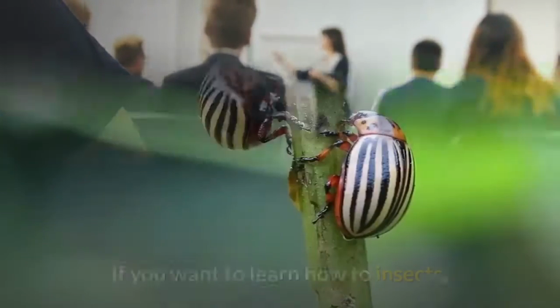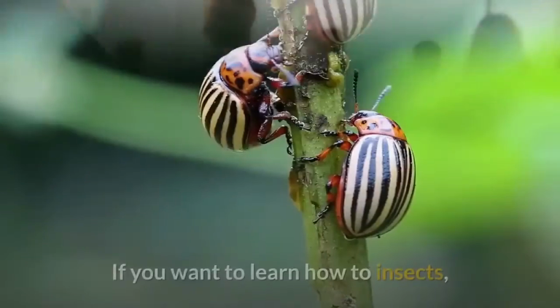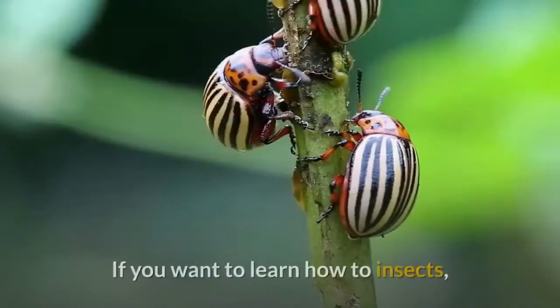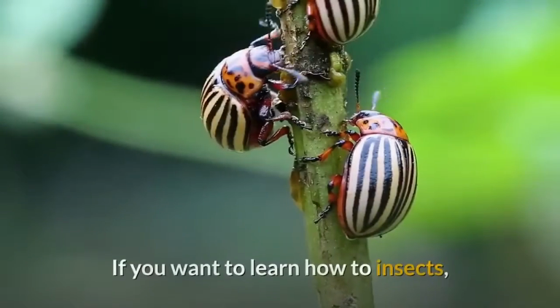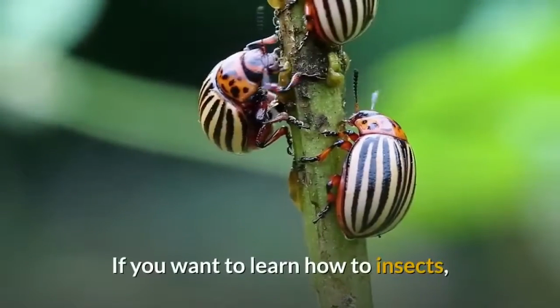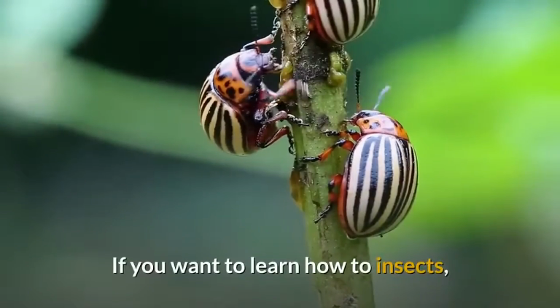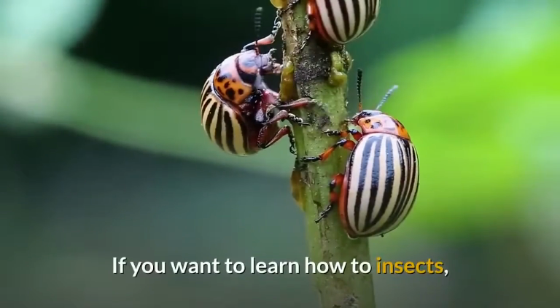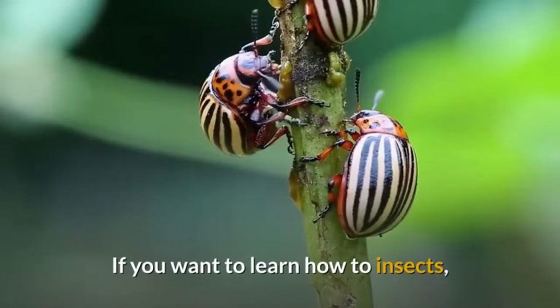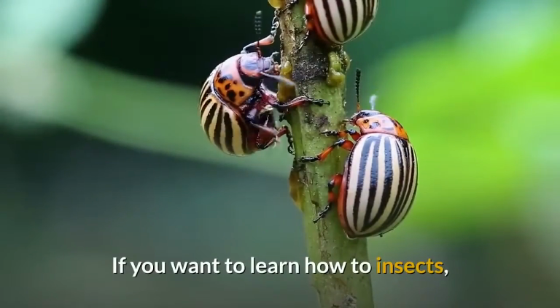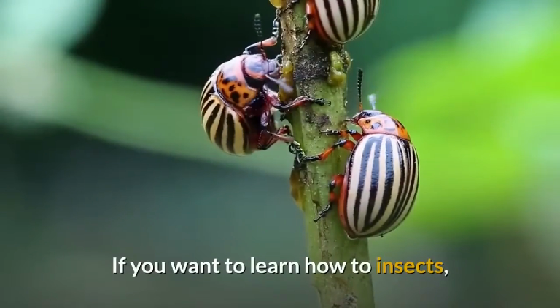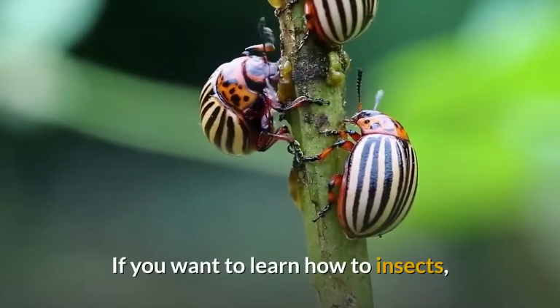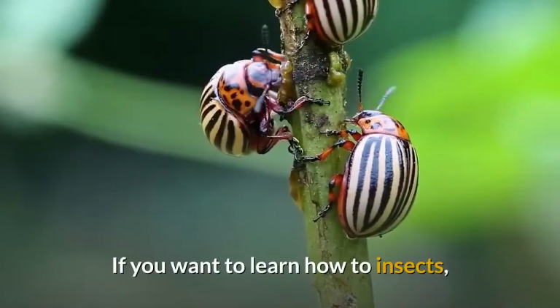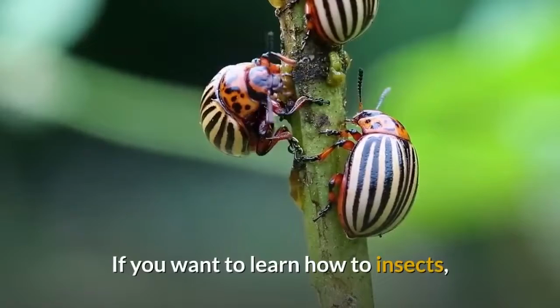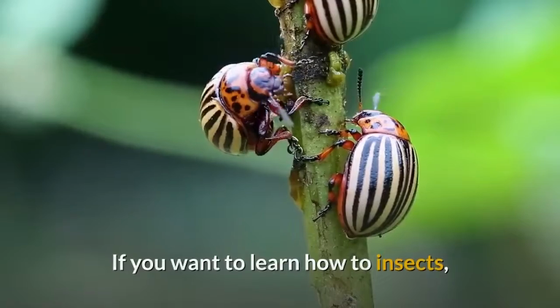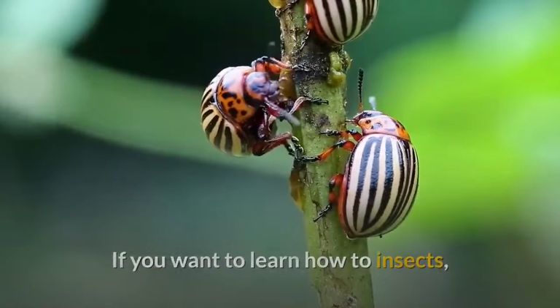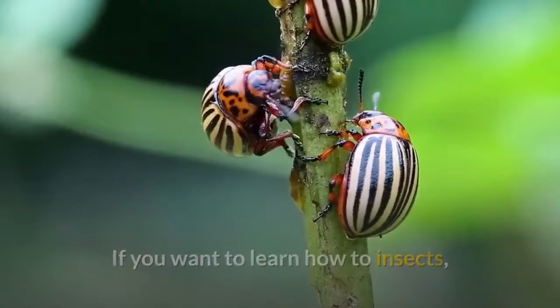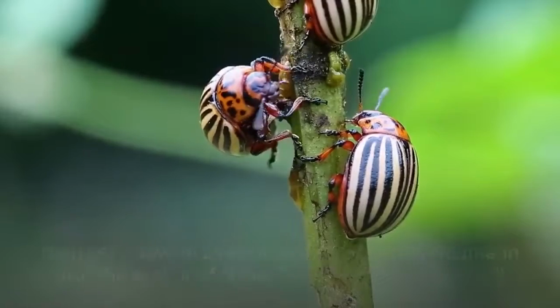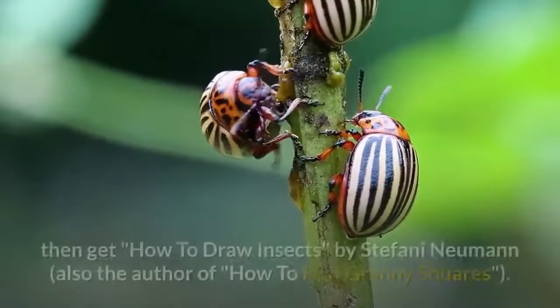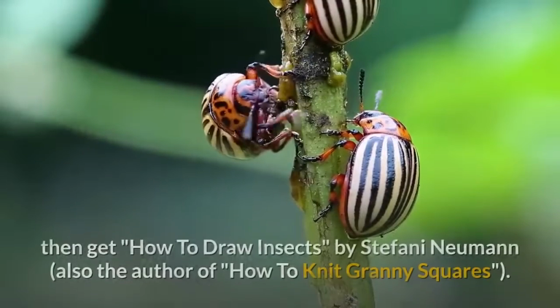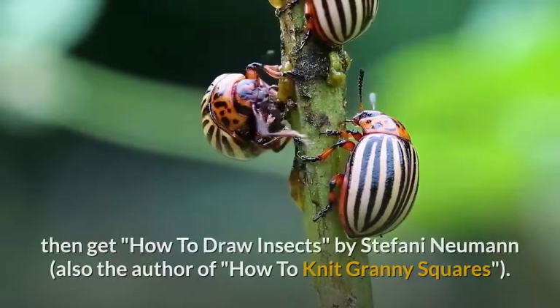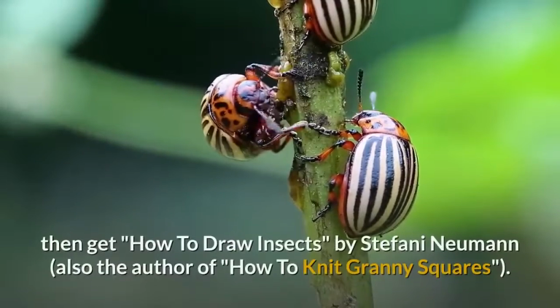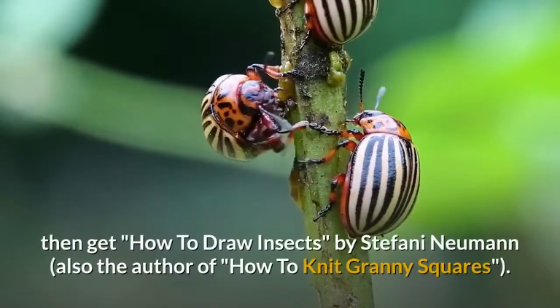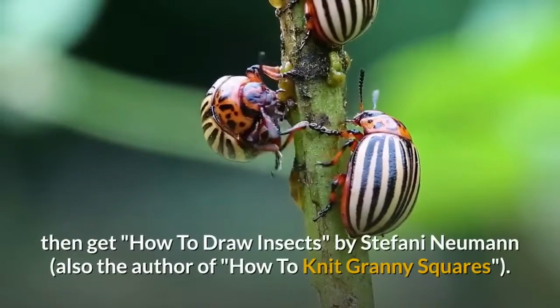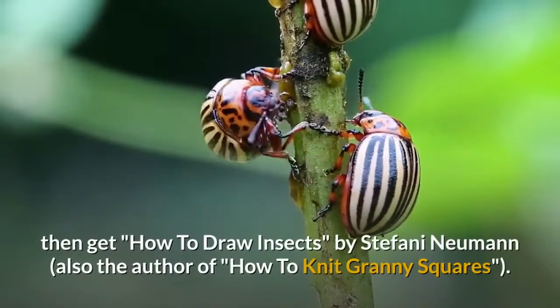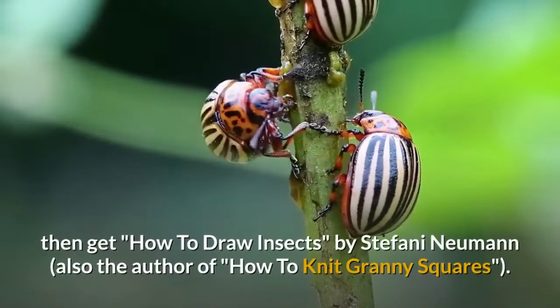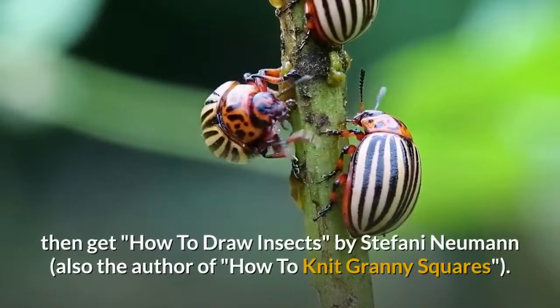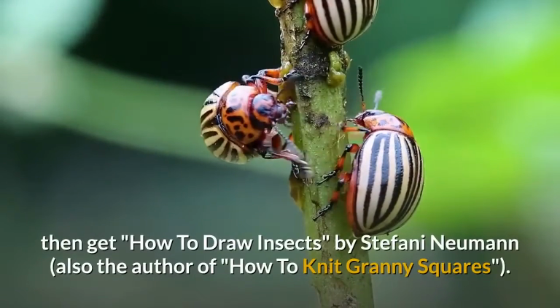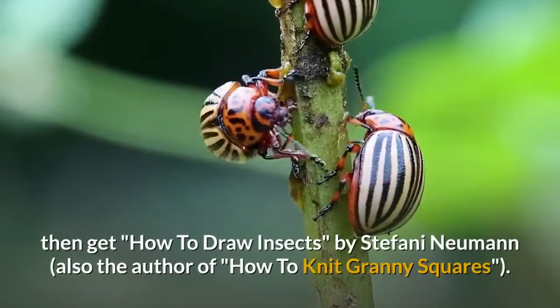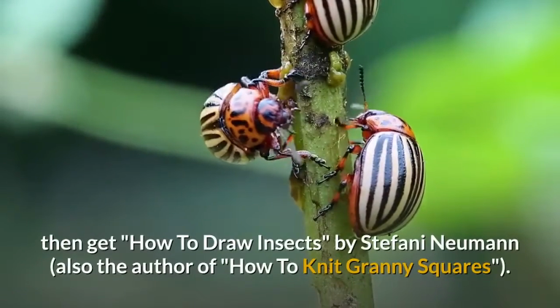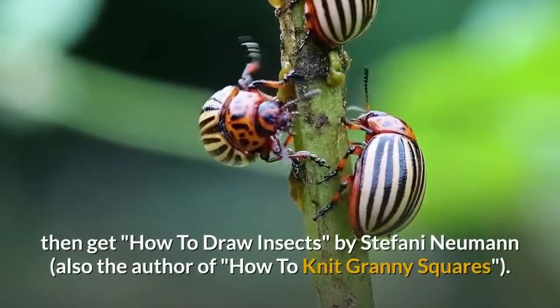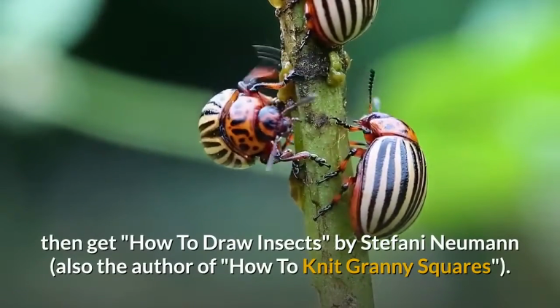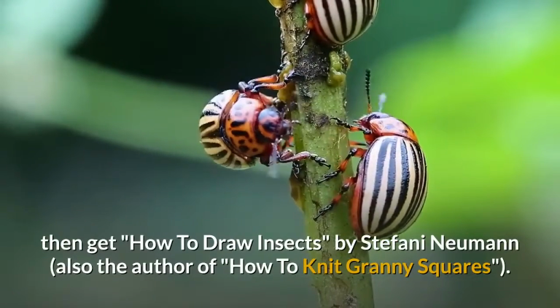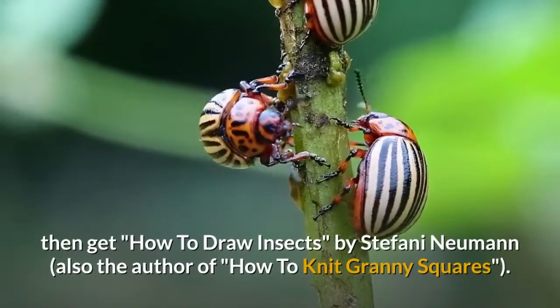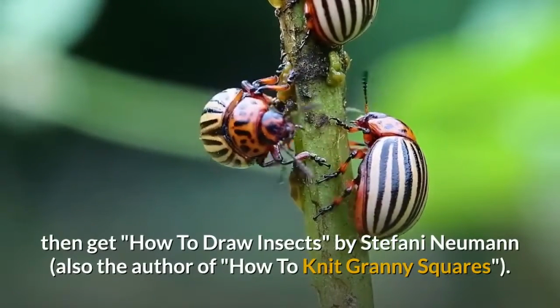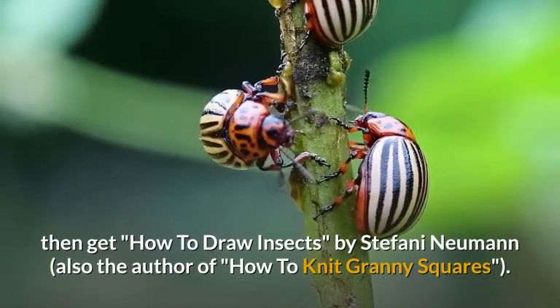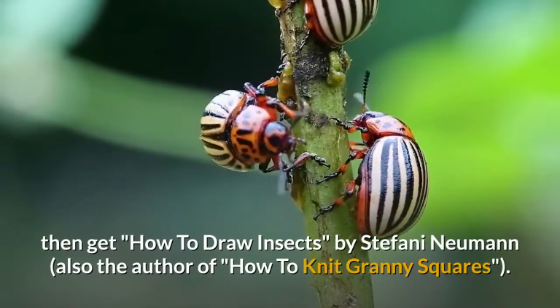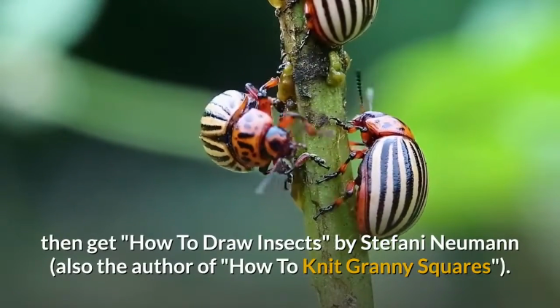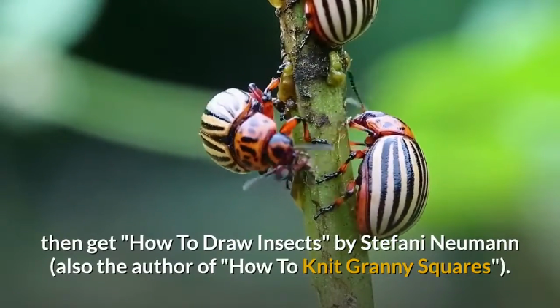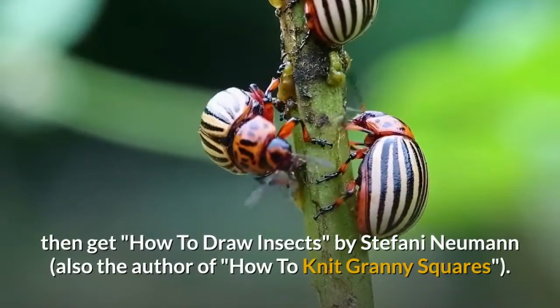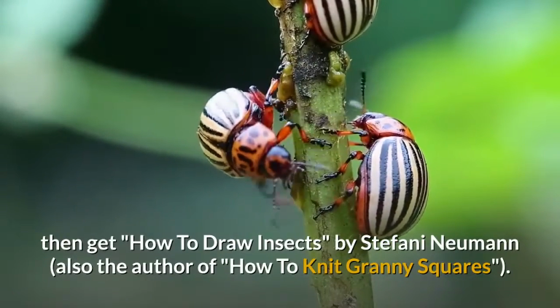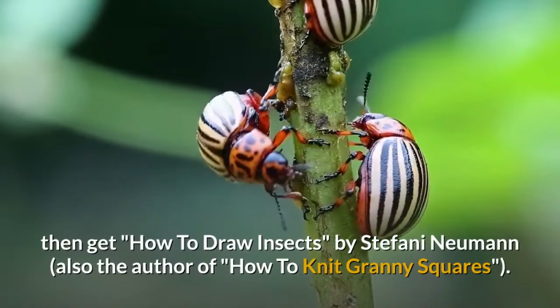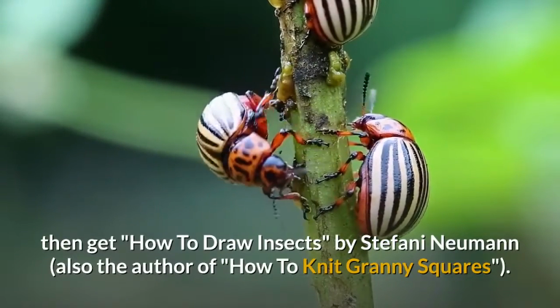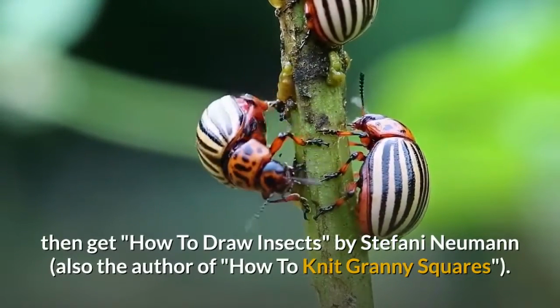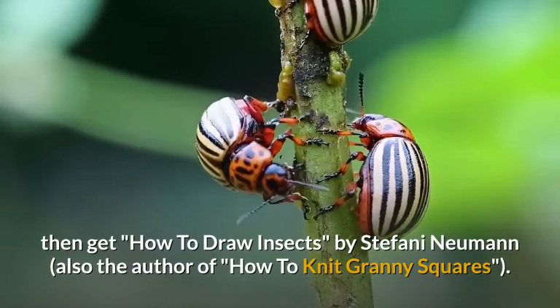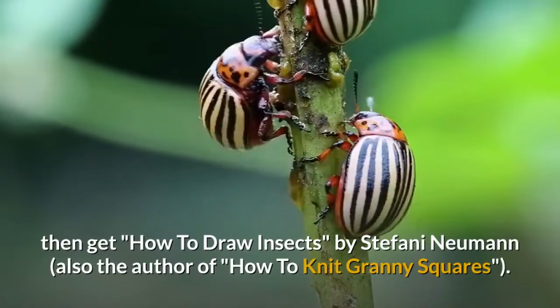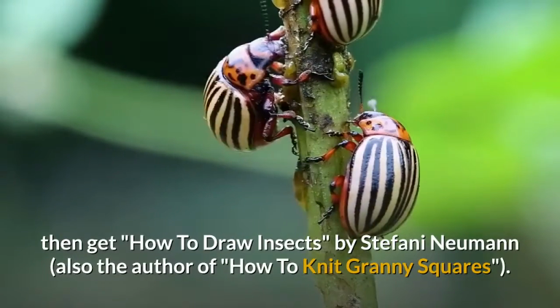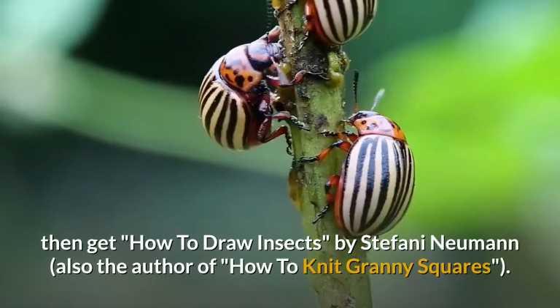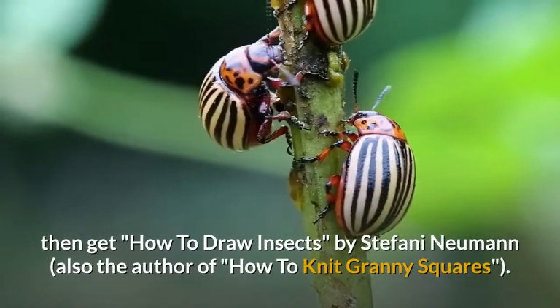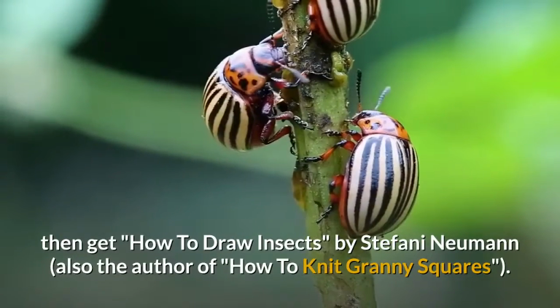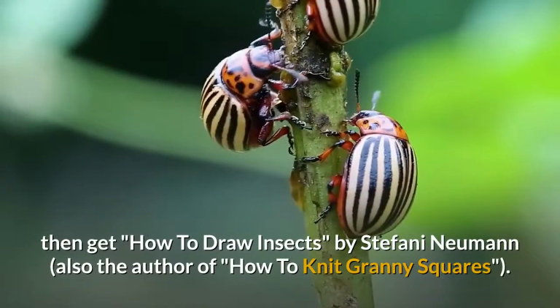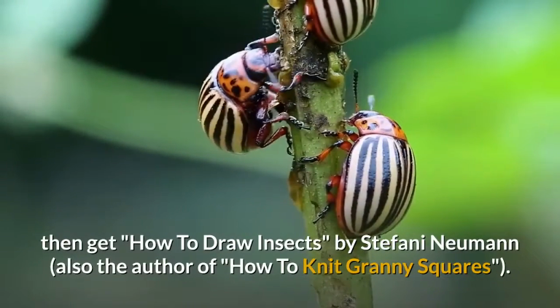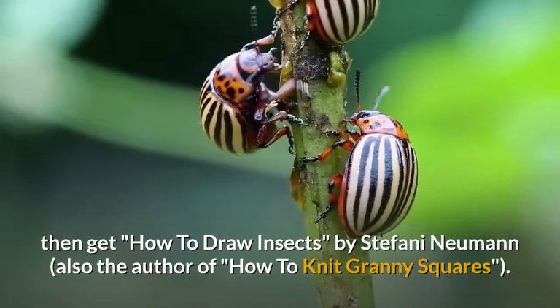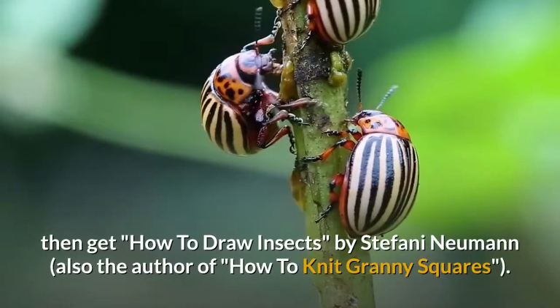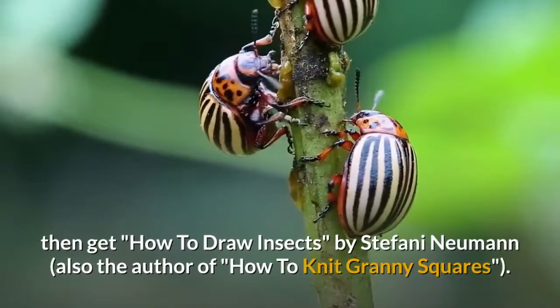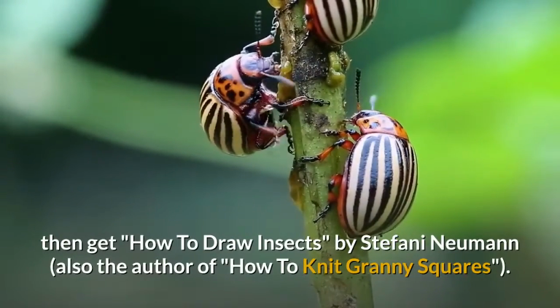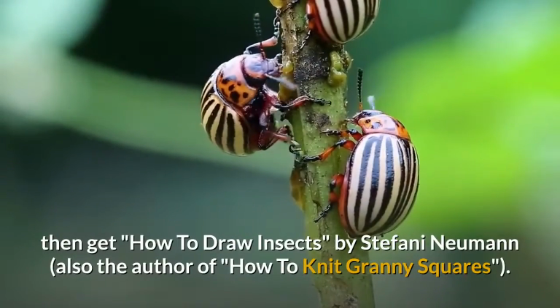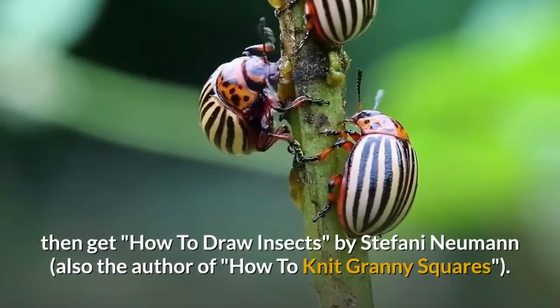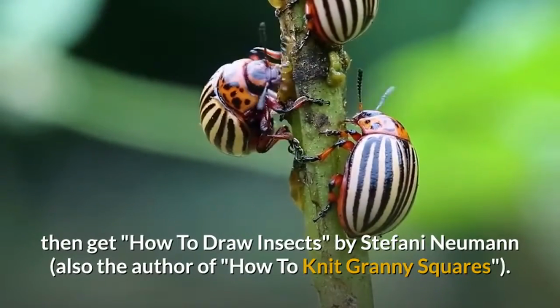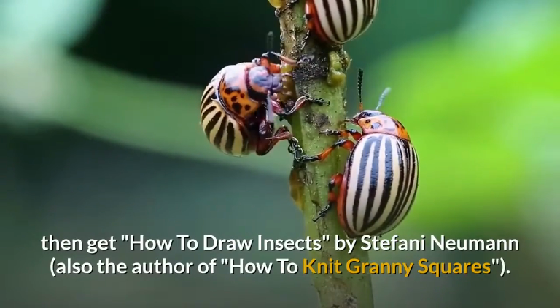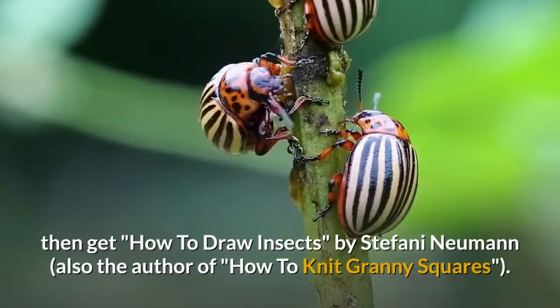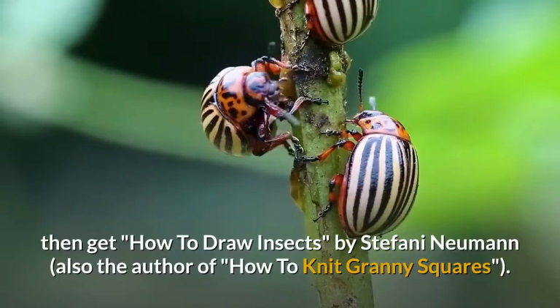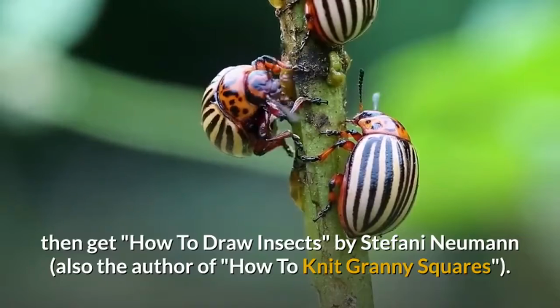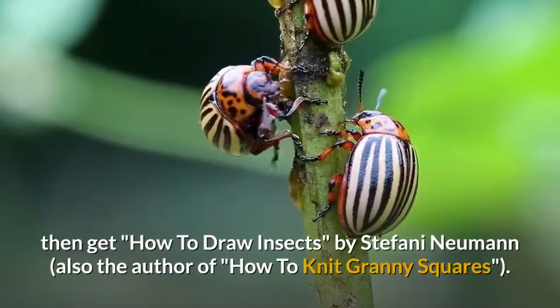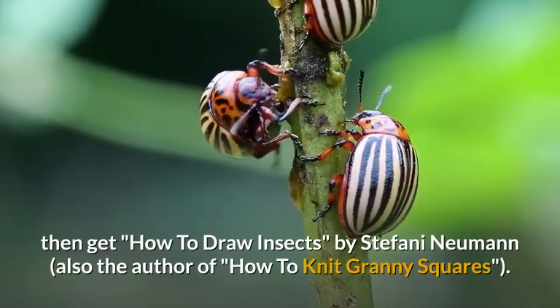If you want to learn how to draw insects, then get How to Draw Insects by Stefani Newman, also the author of How to Knit Granny Squares.